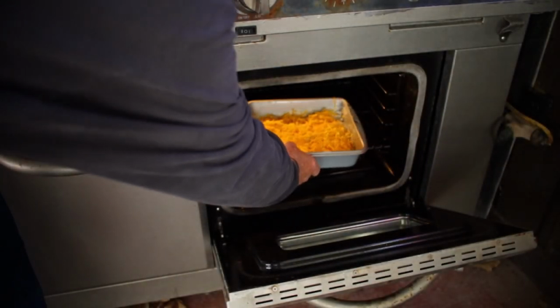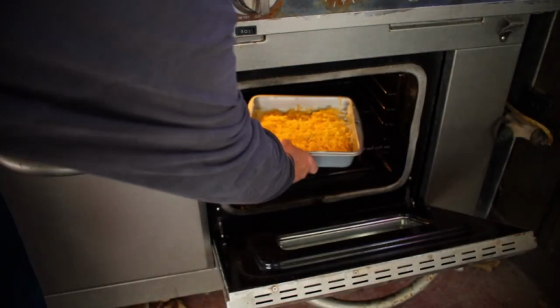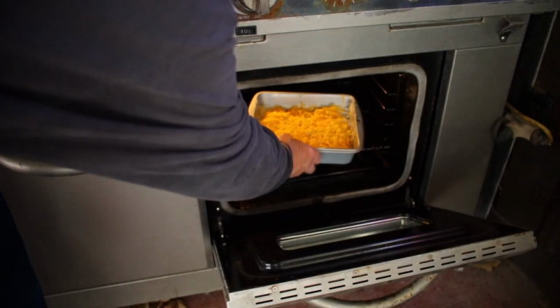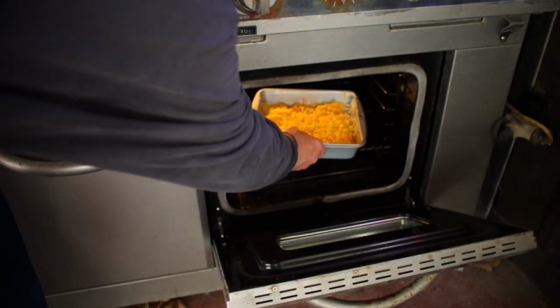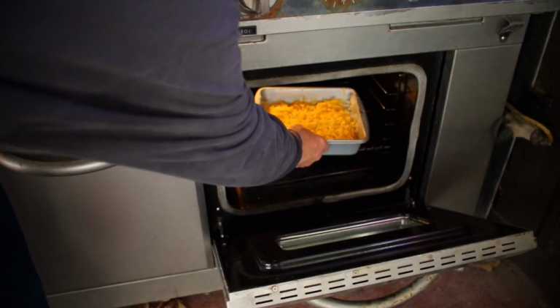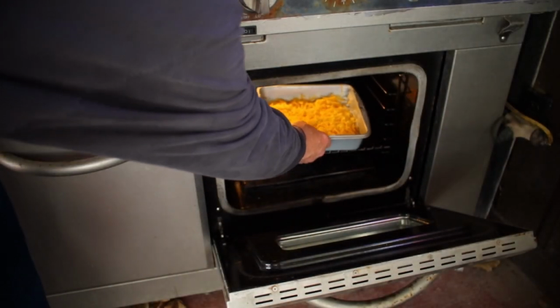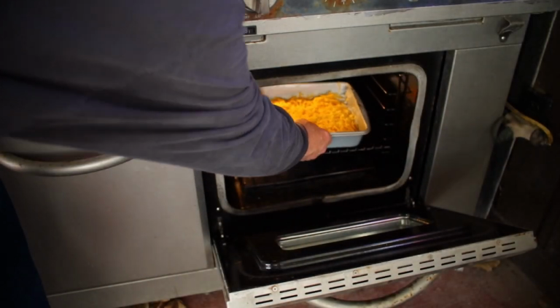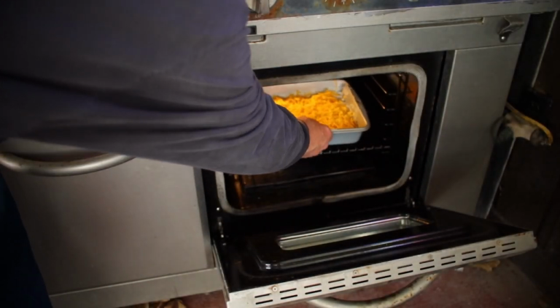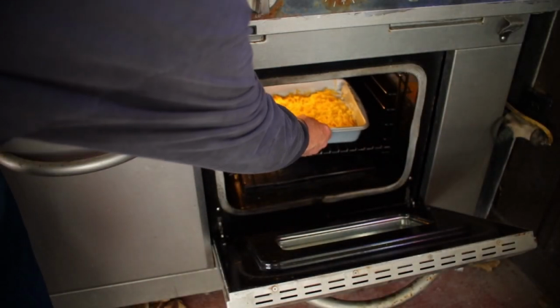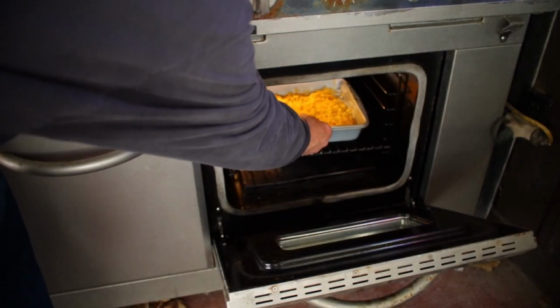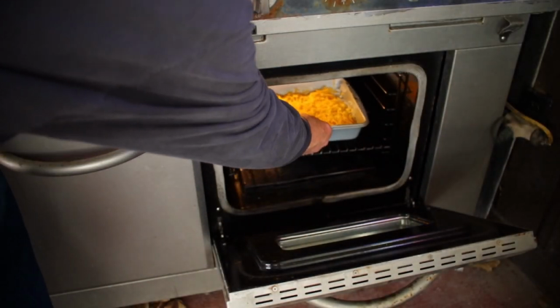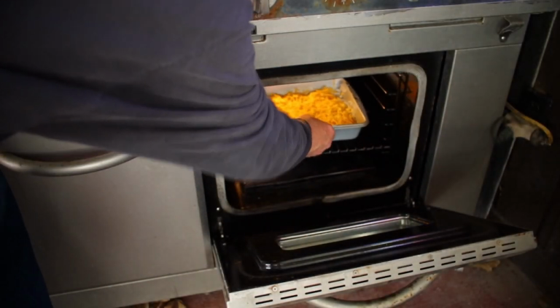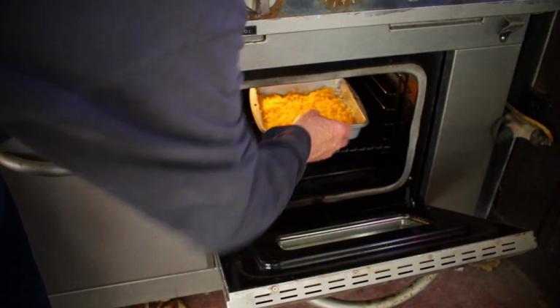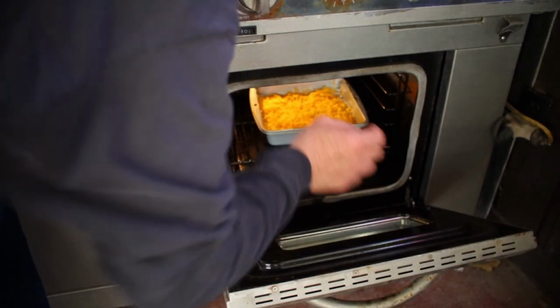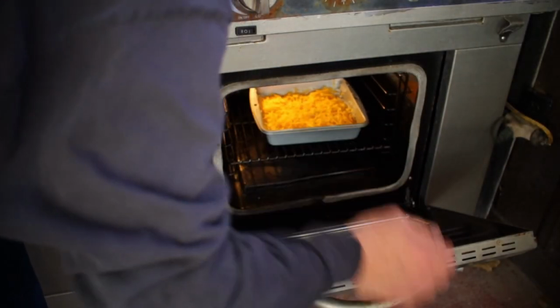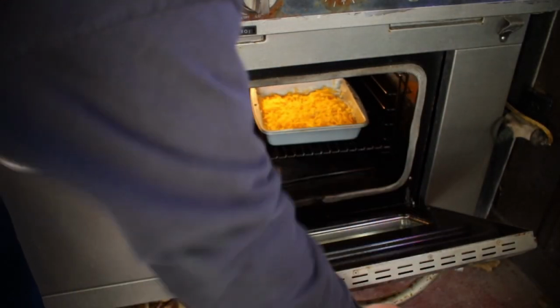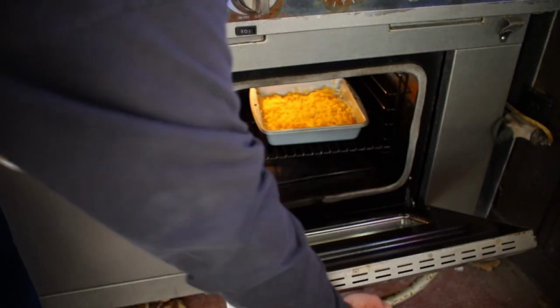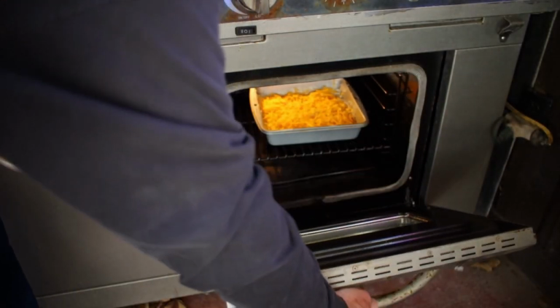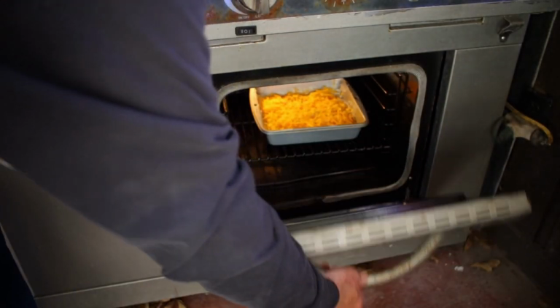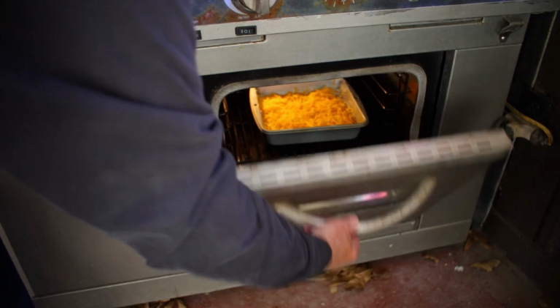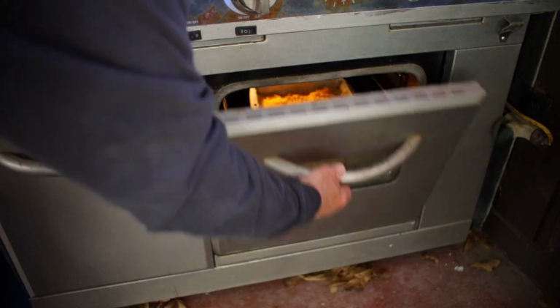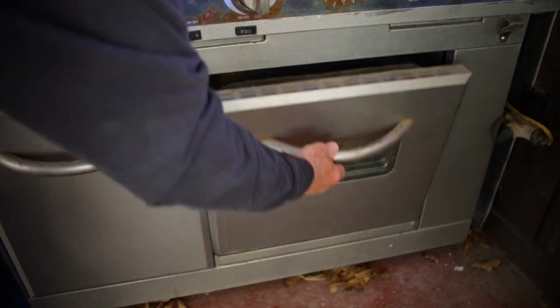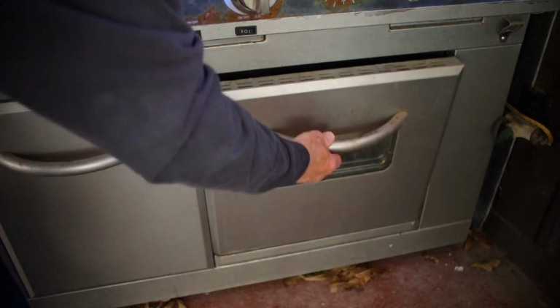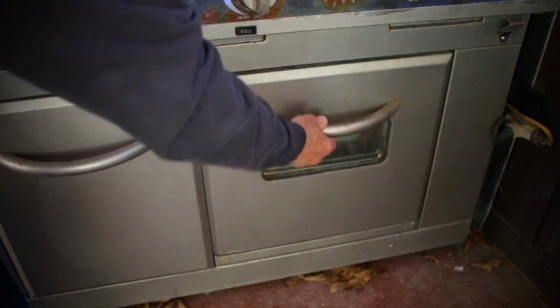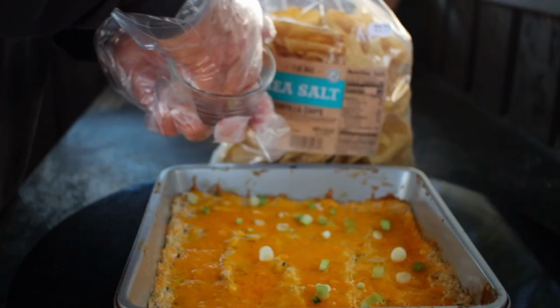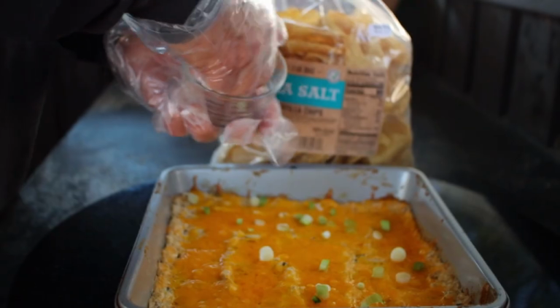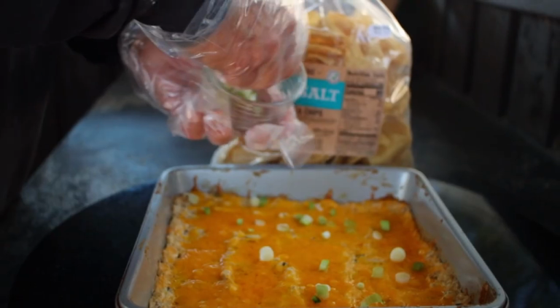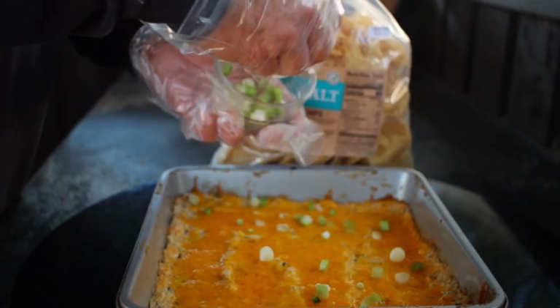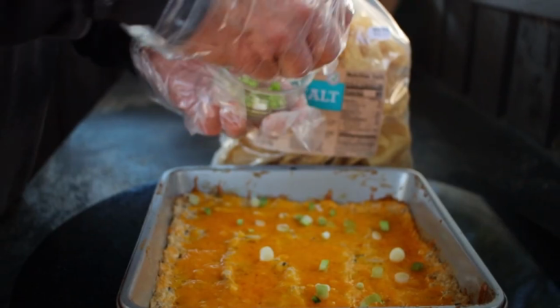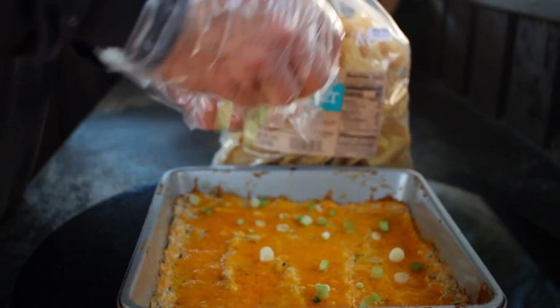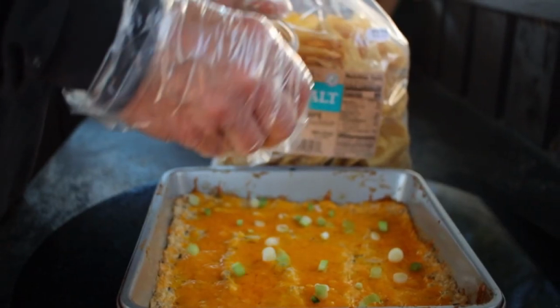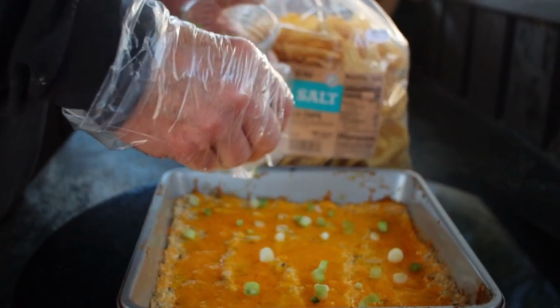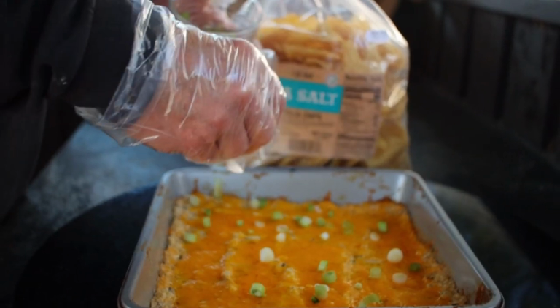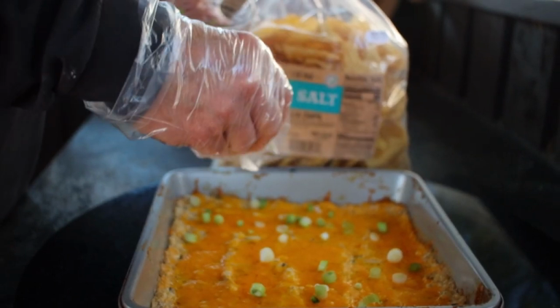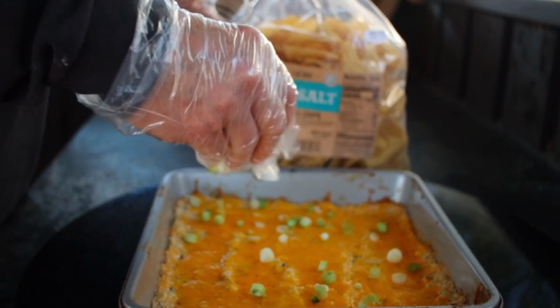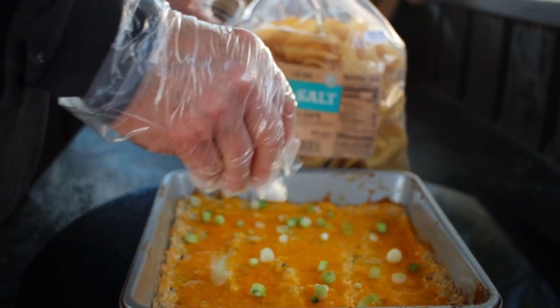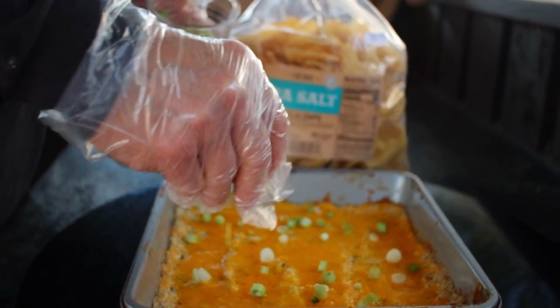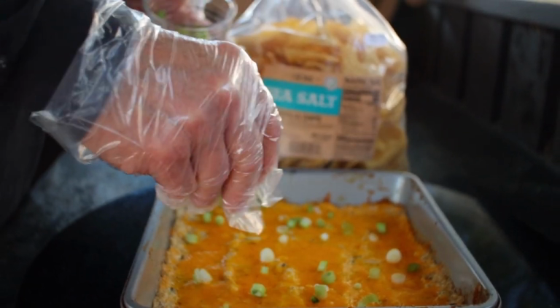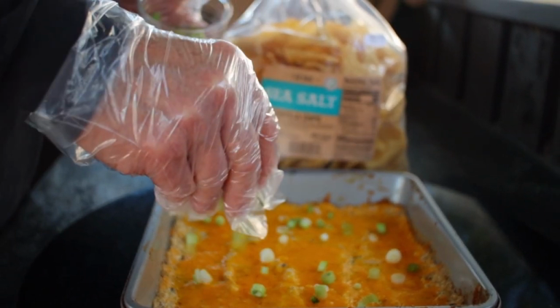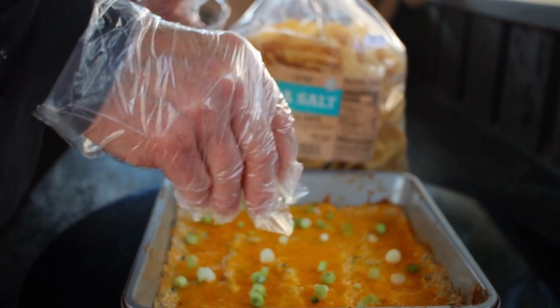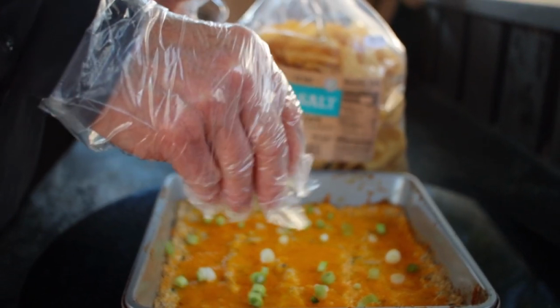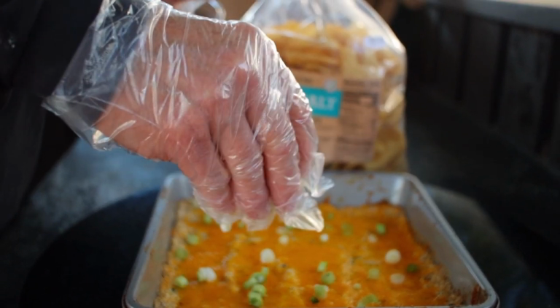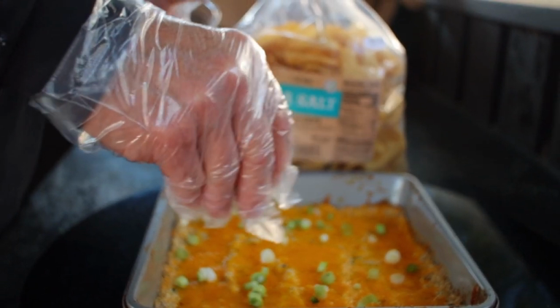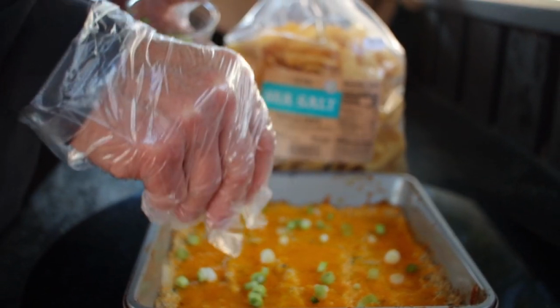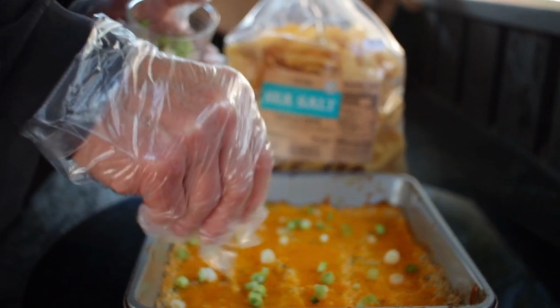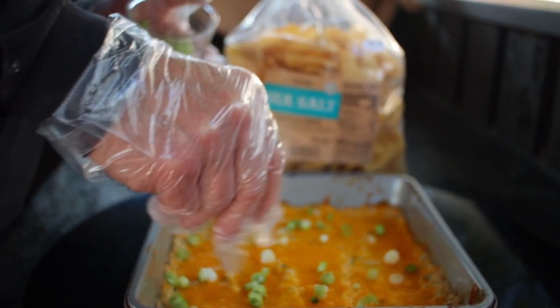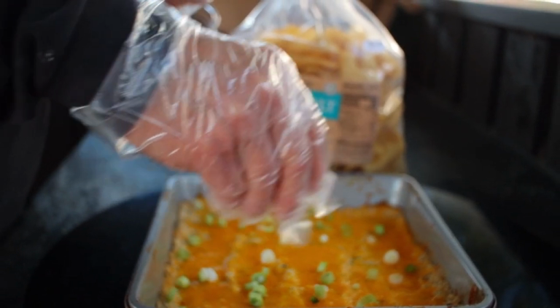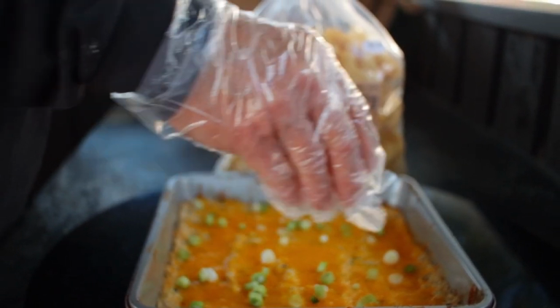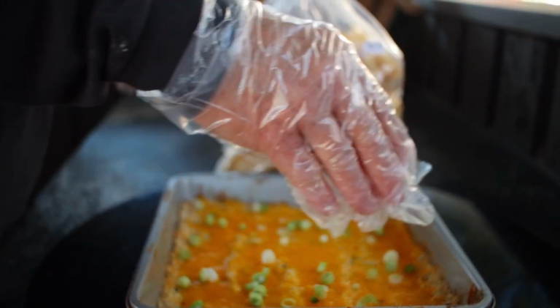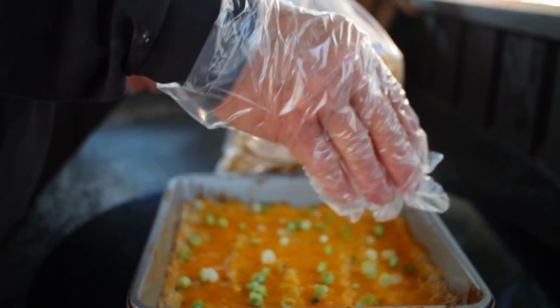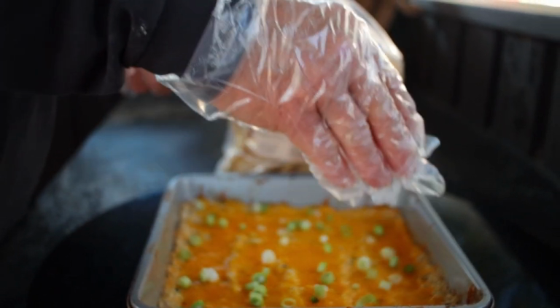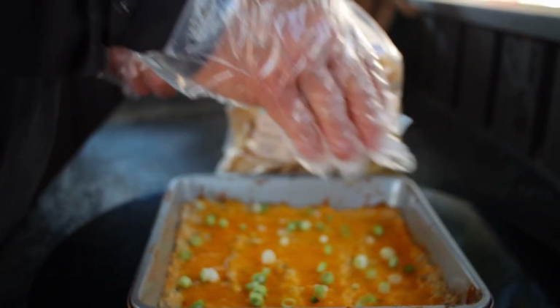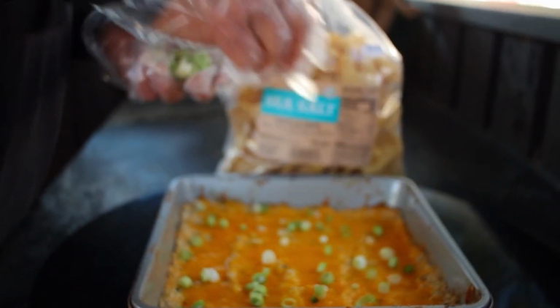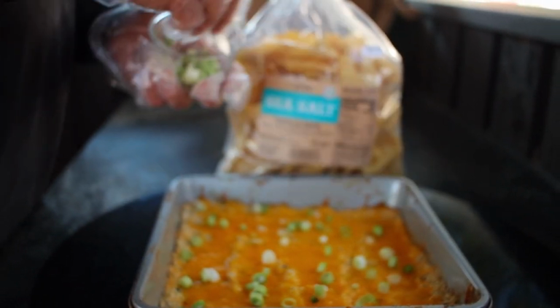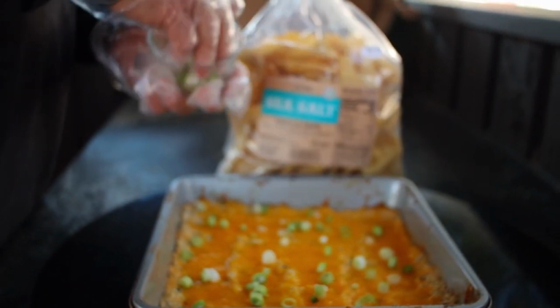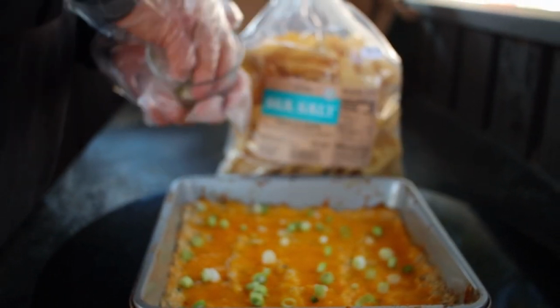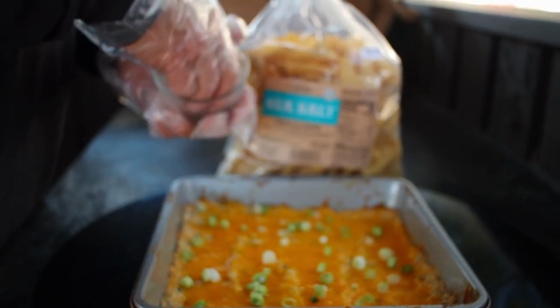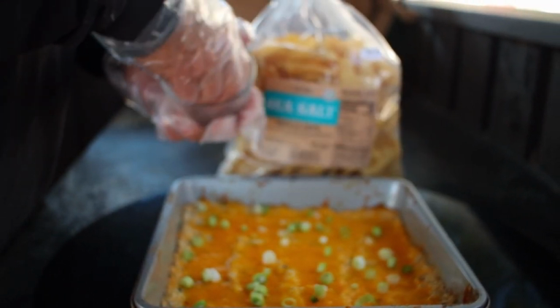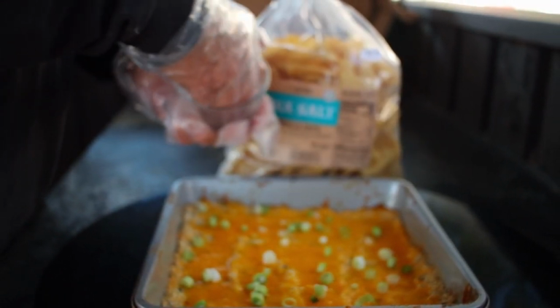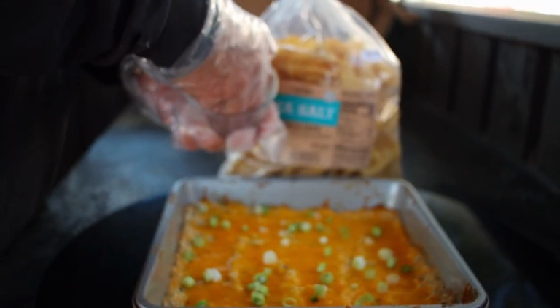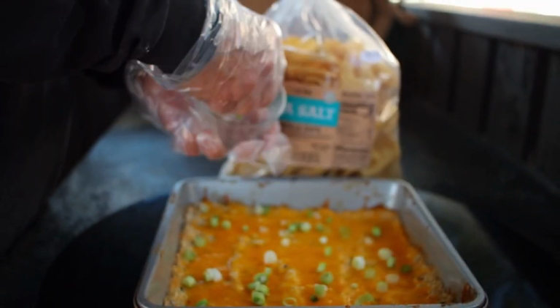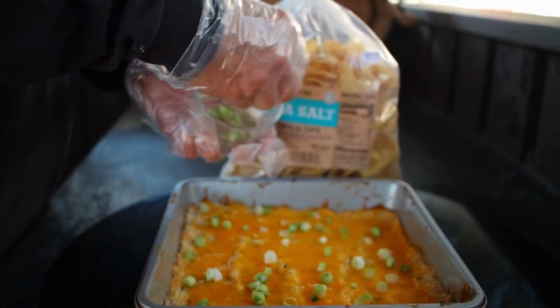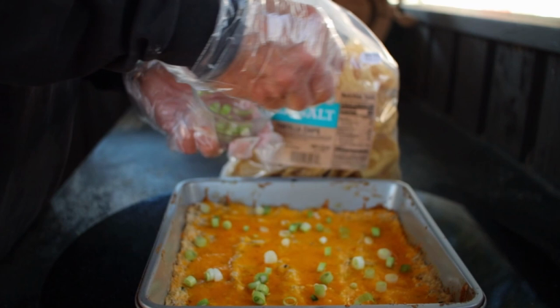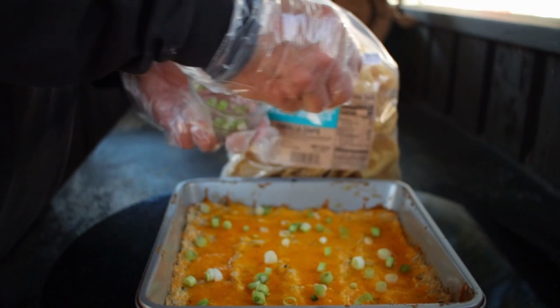I decided to add some chopped green onions on top — that's optional. You can serve it with your favorite crackers or chips.